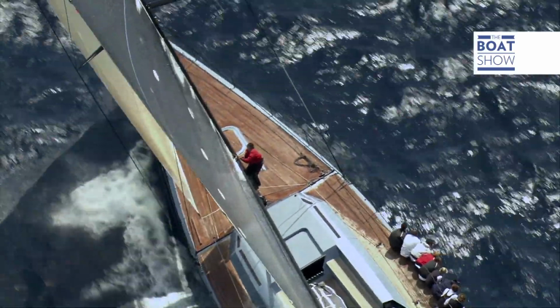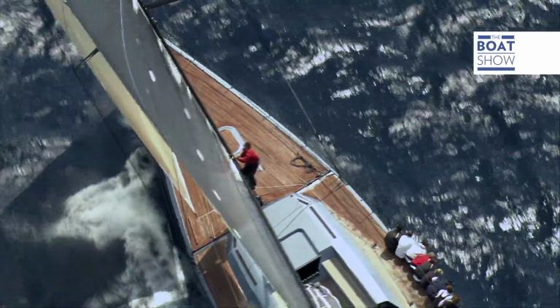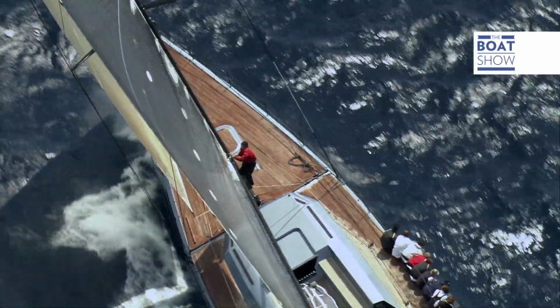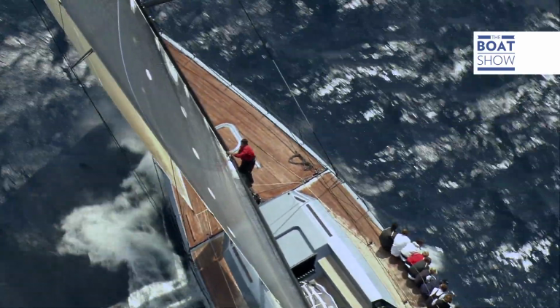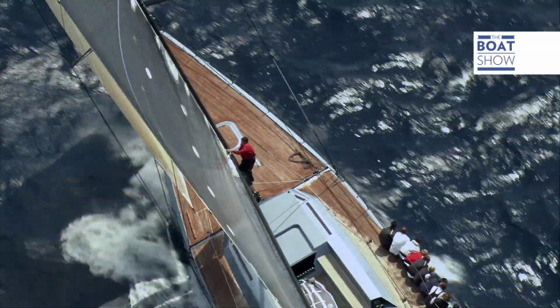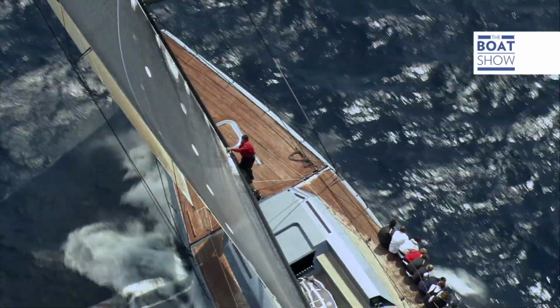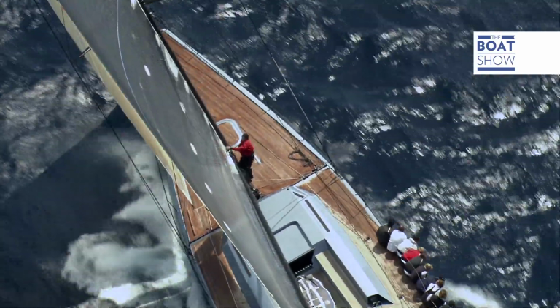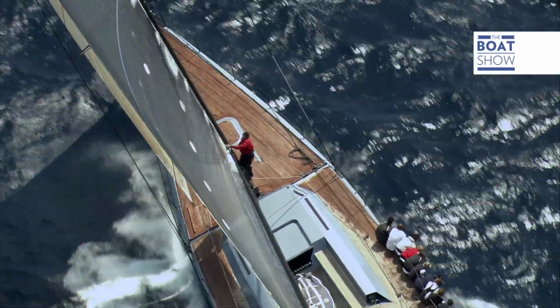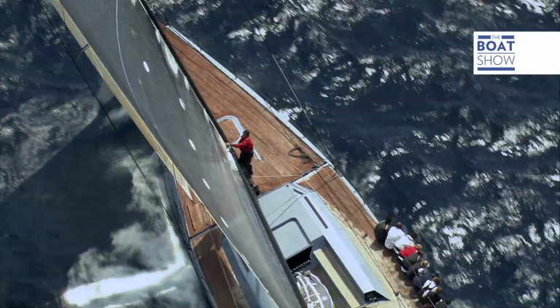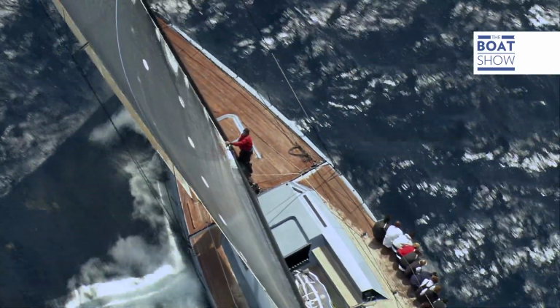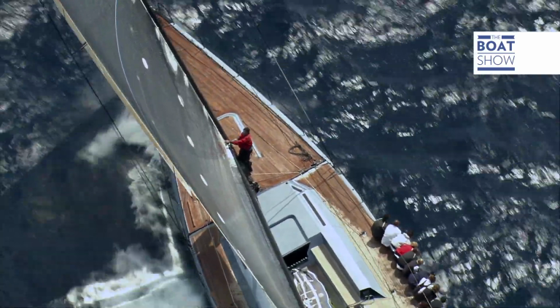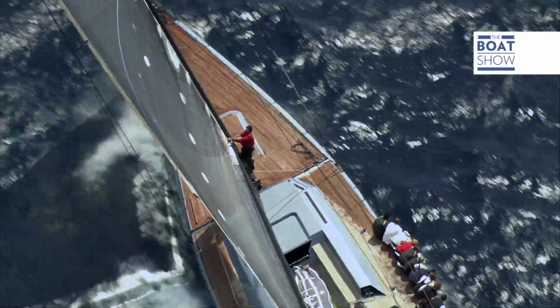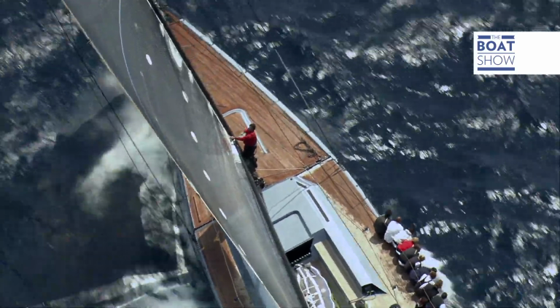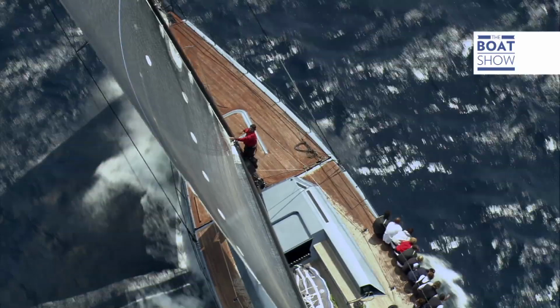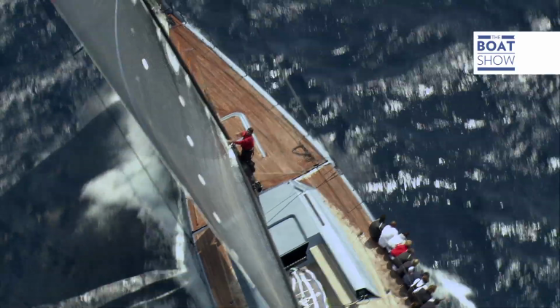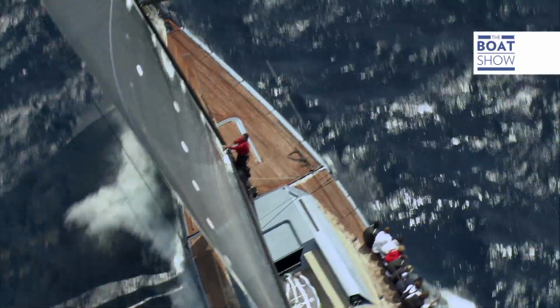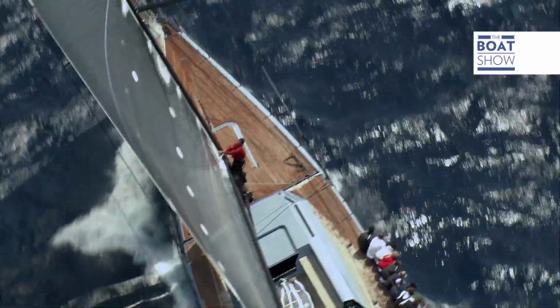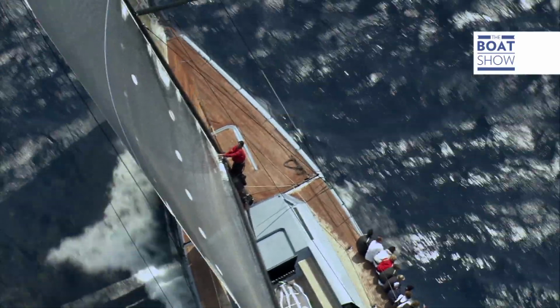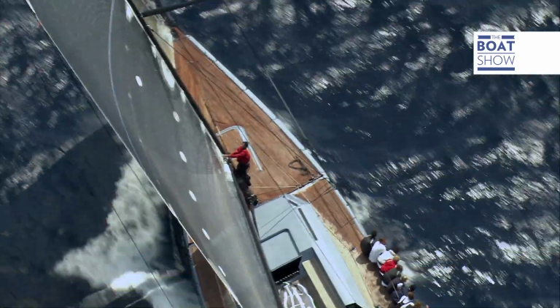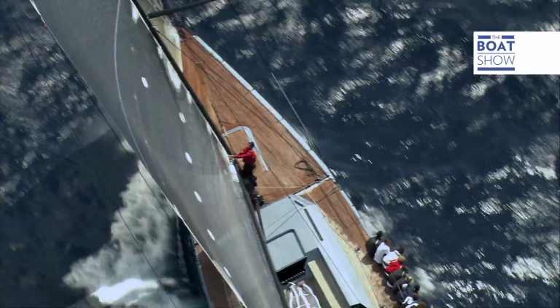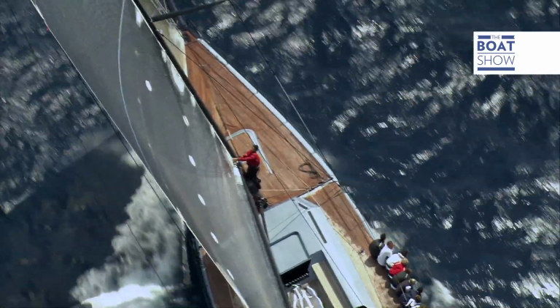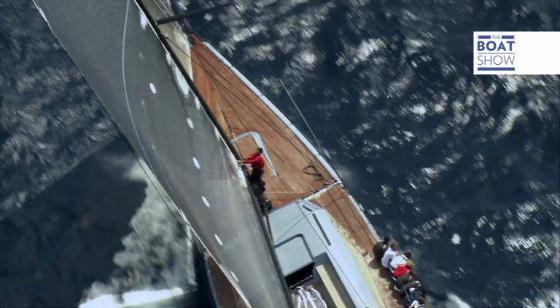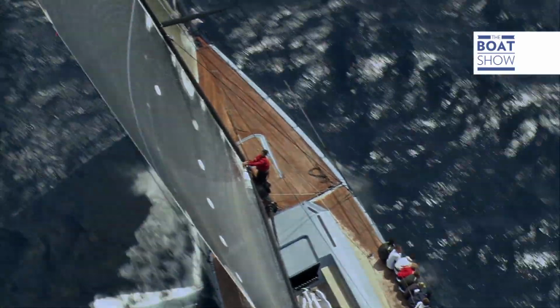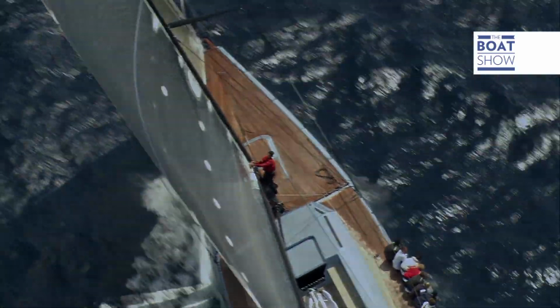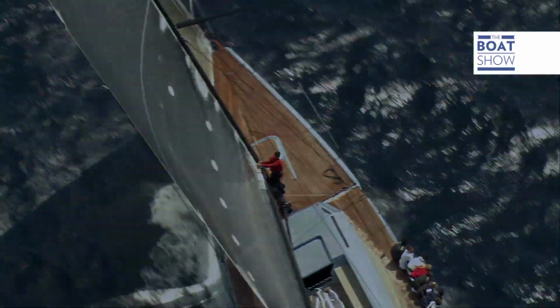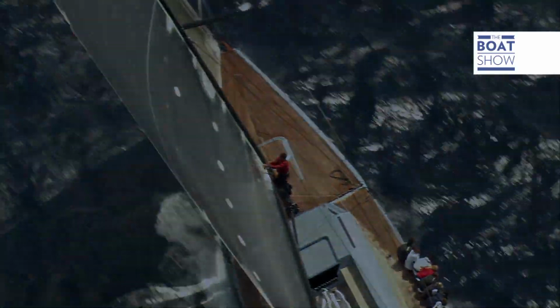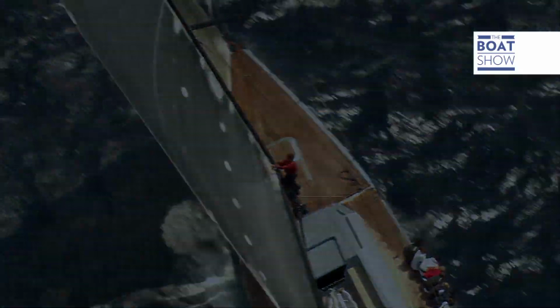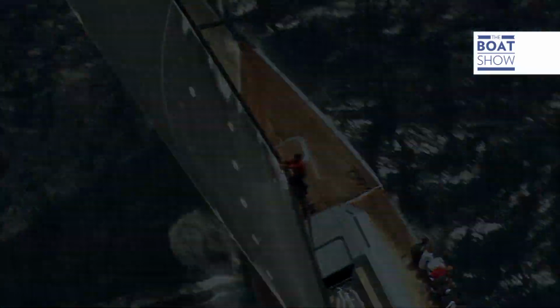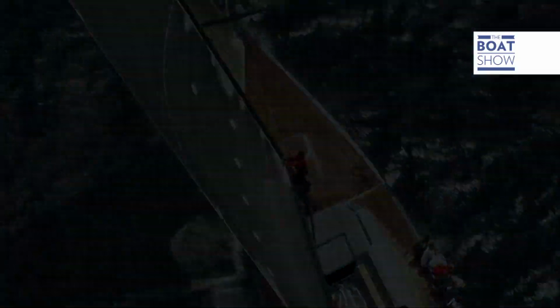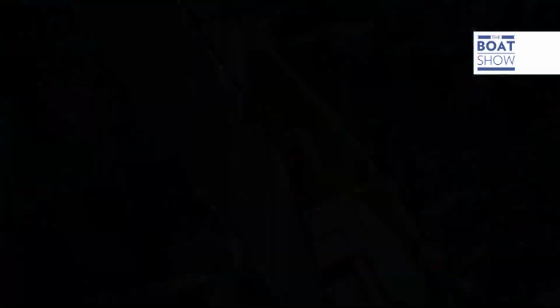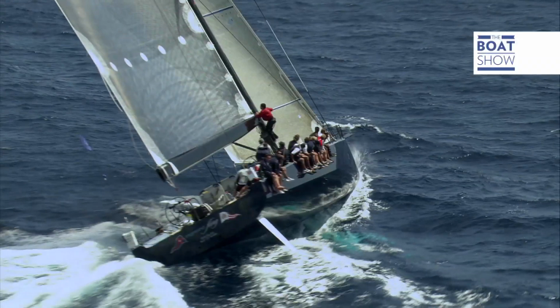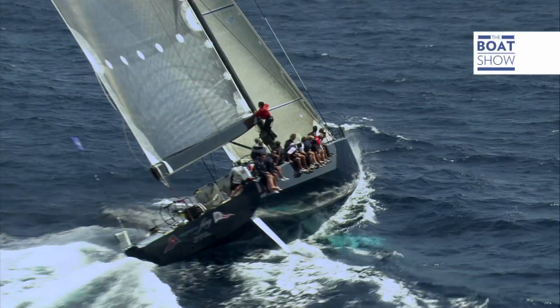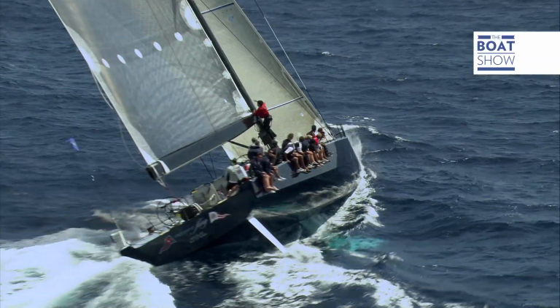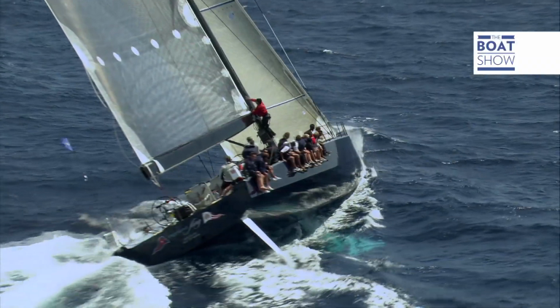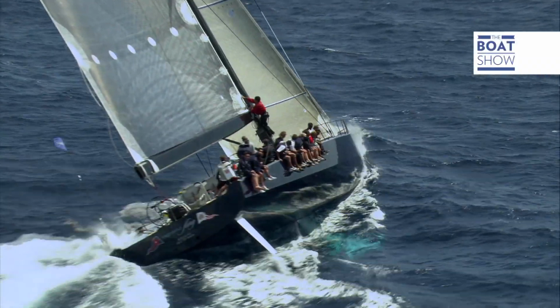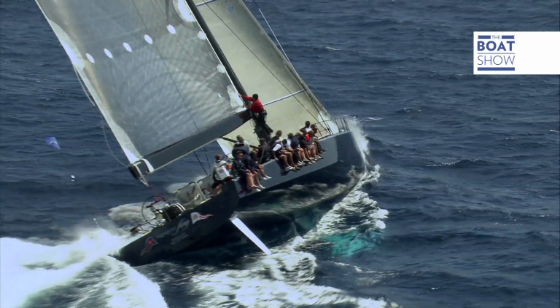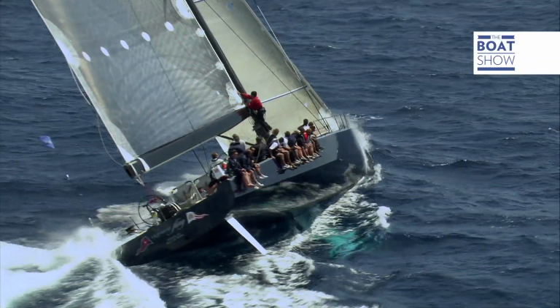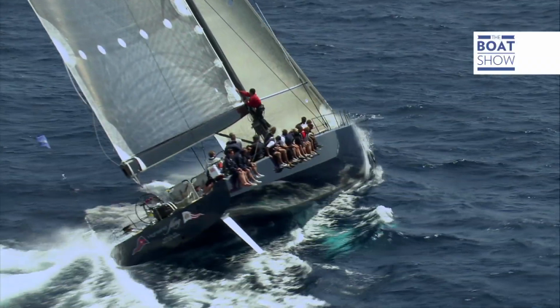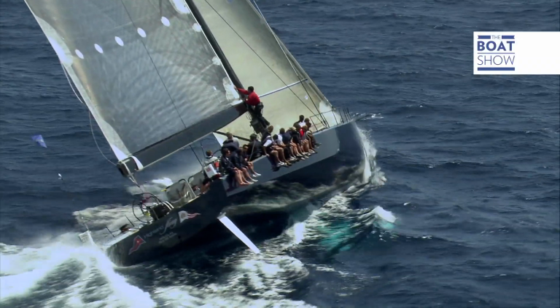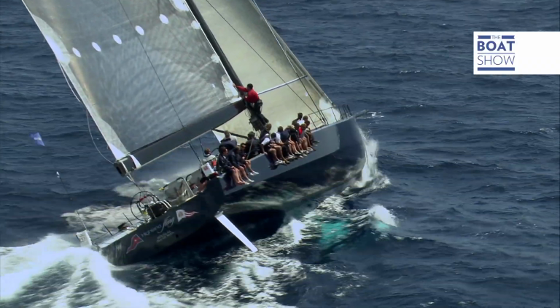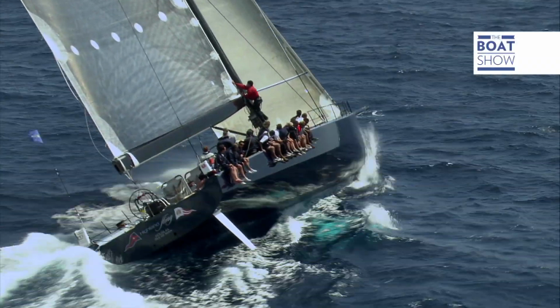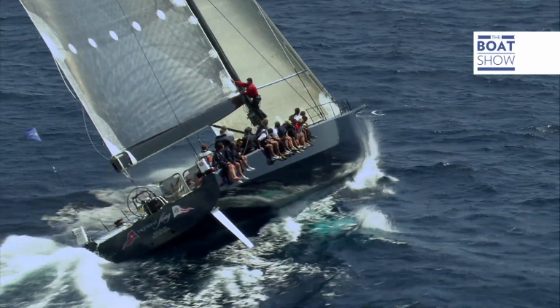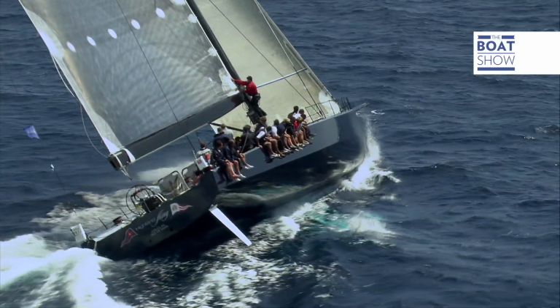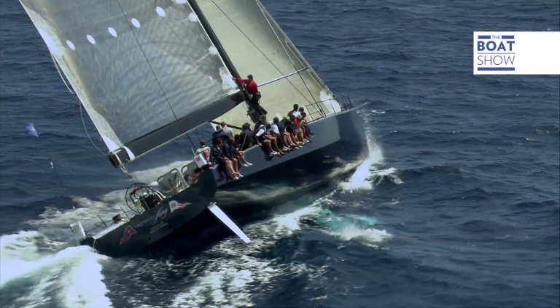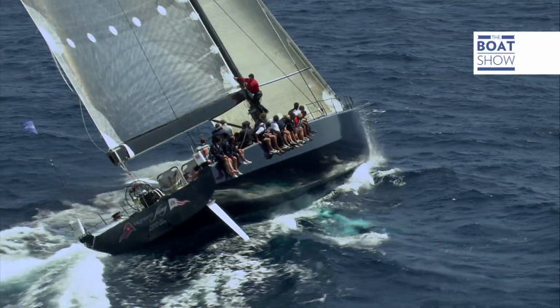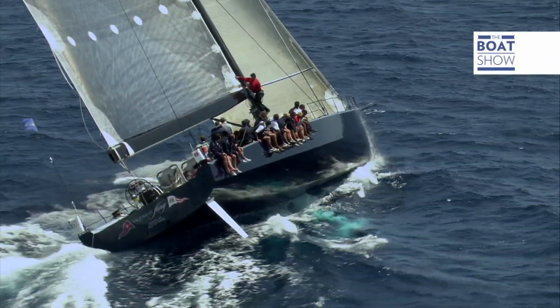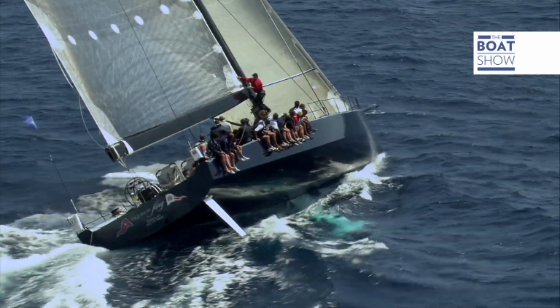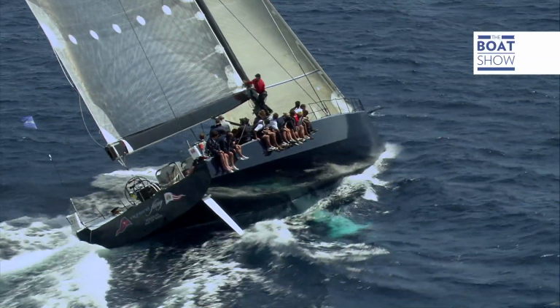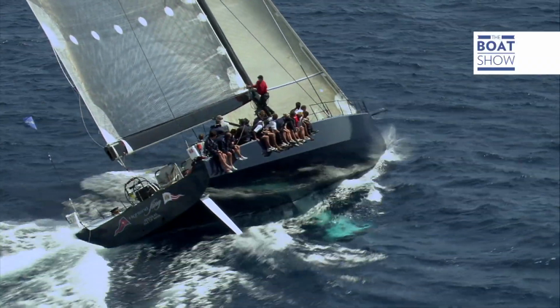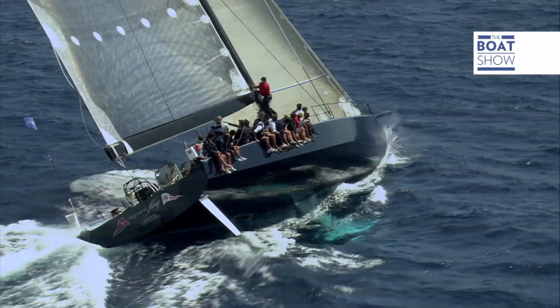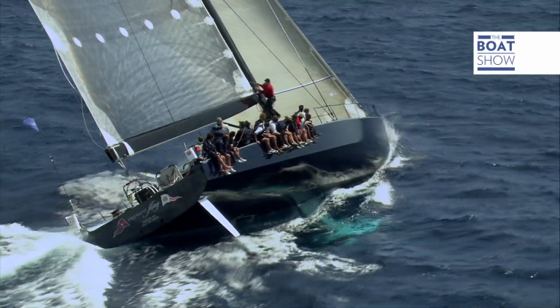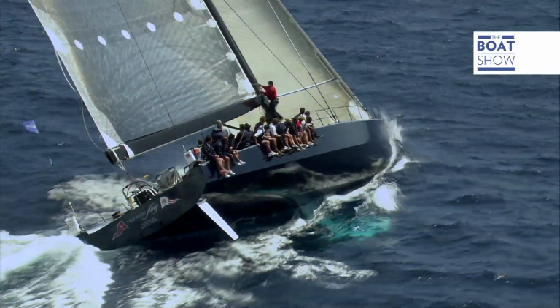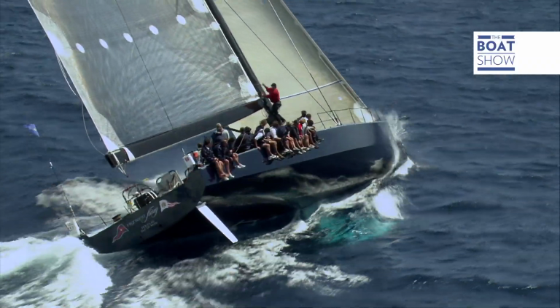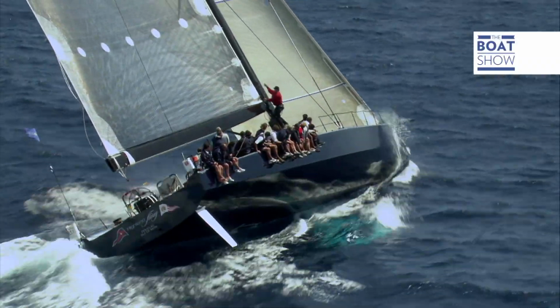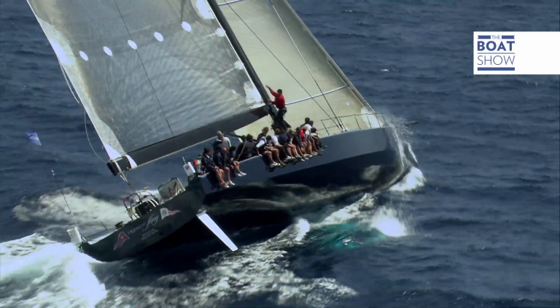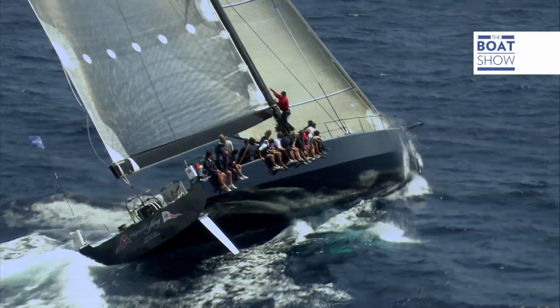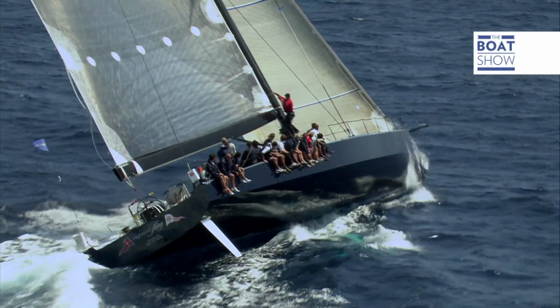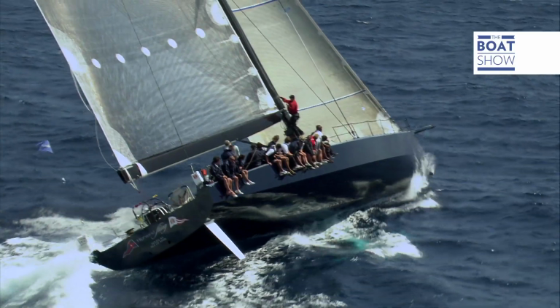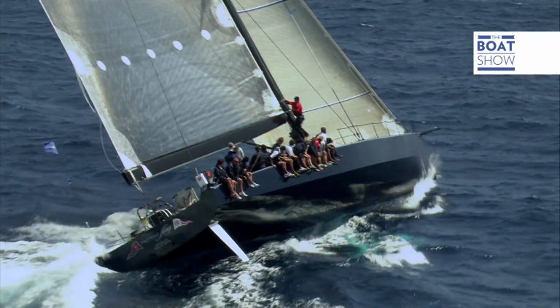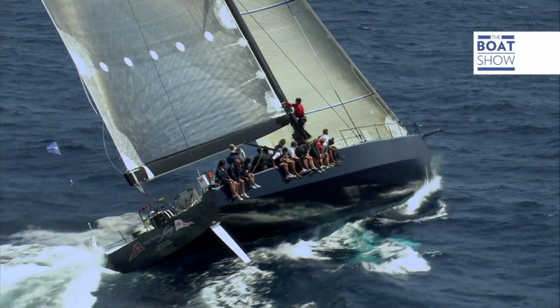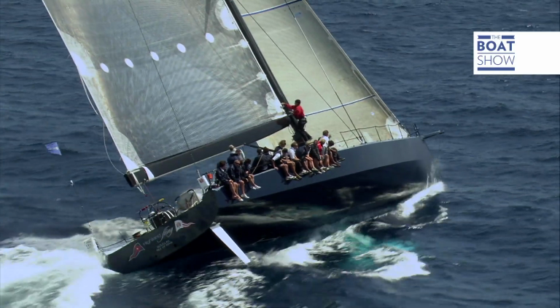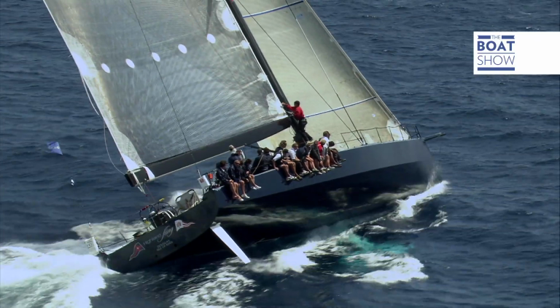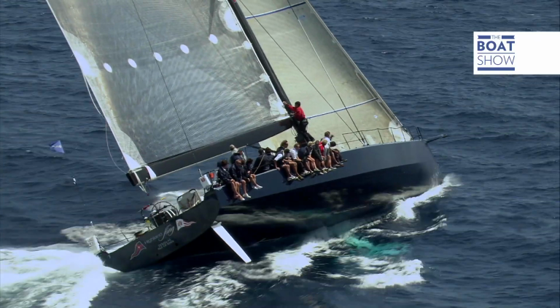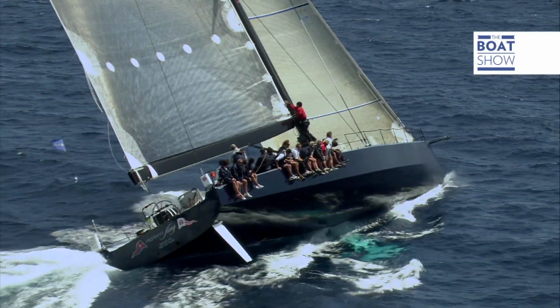It is impossible not to see the picture of the thistle on the sail, which is also called the guardian and is the flower emblem of Scotland.